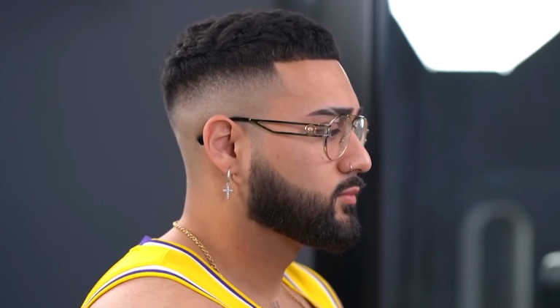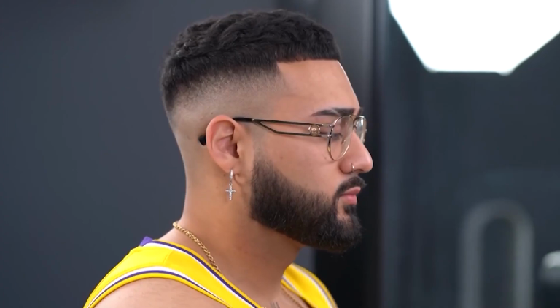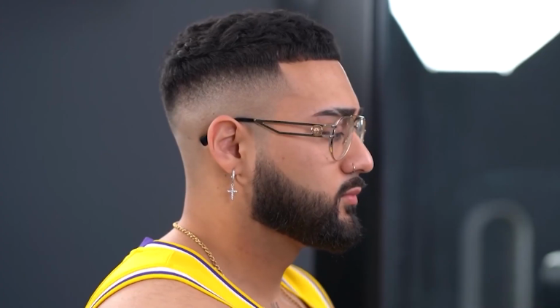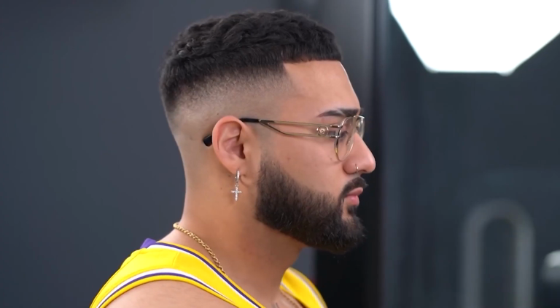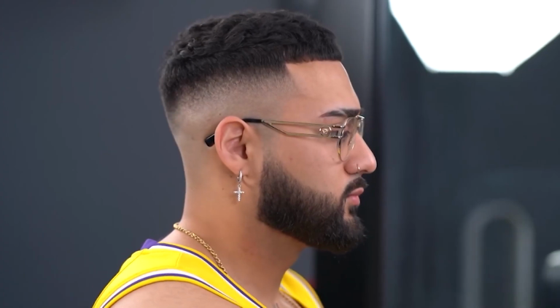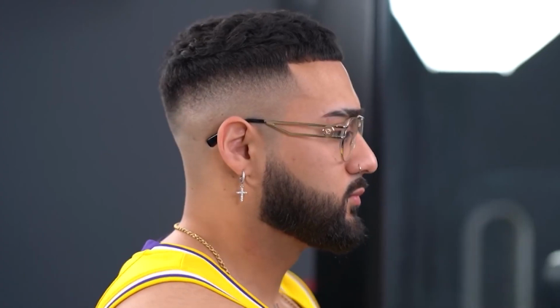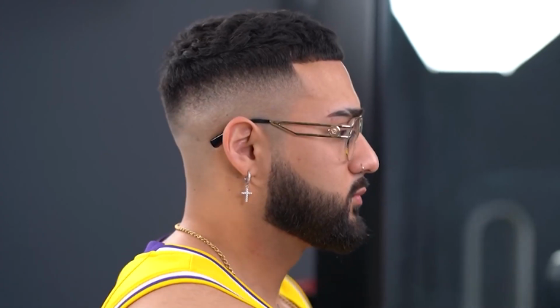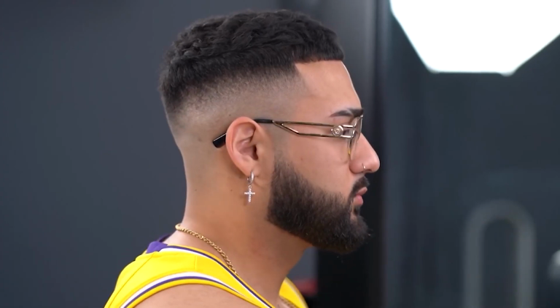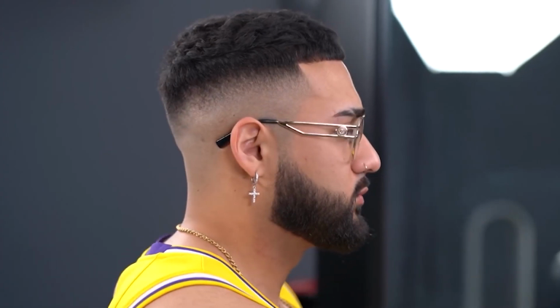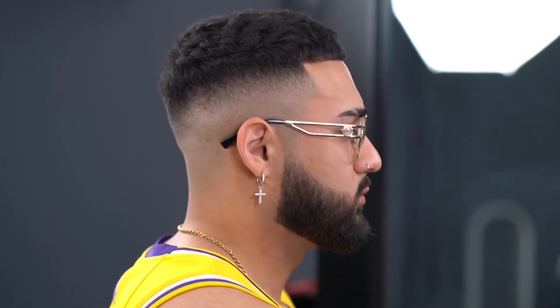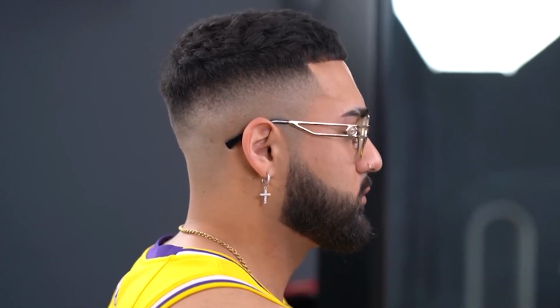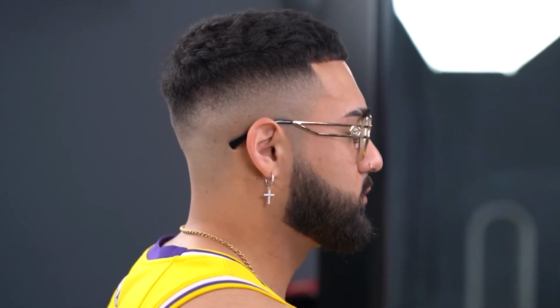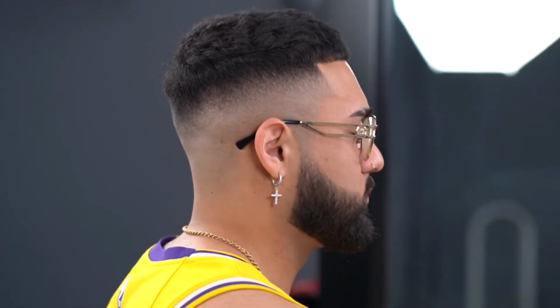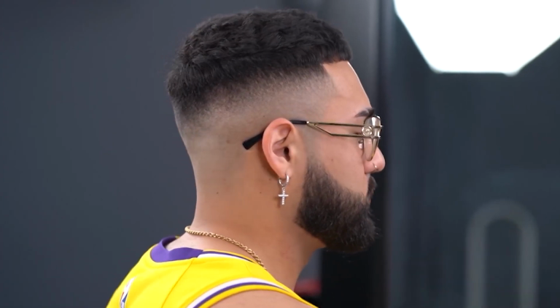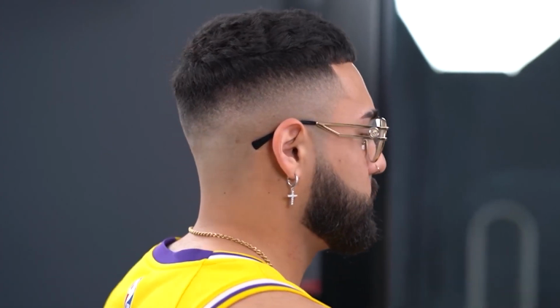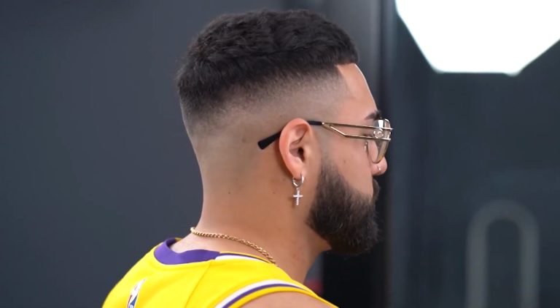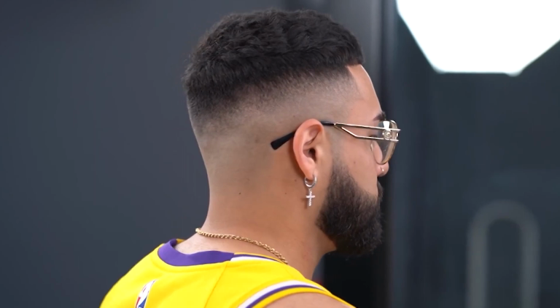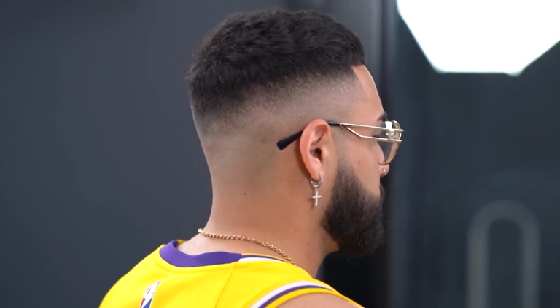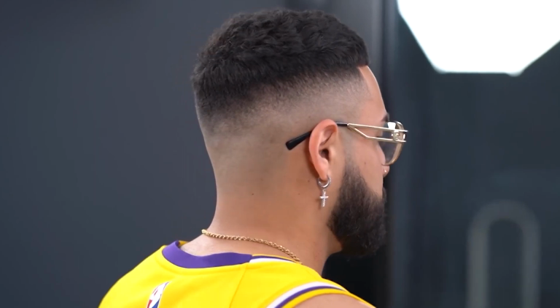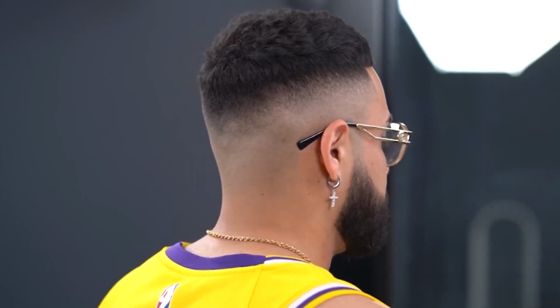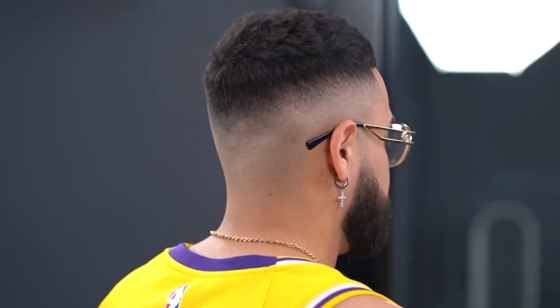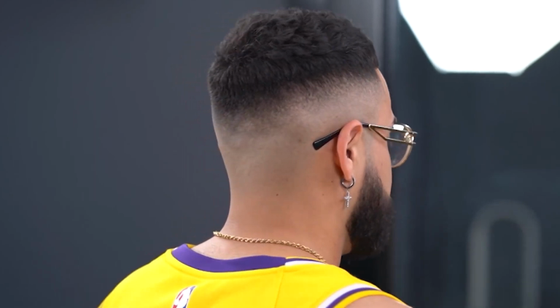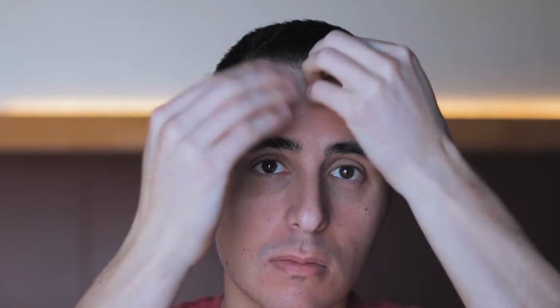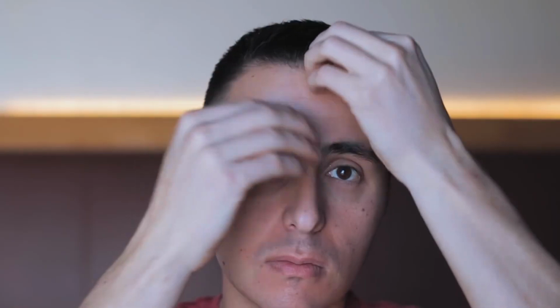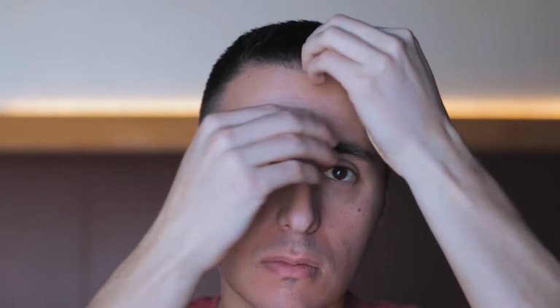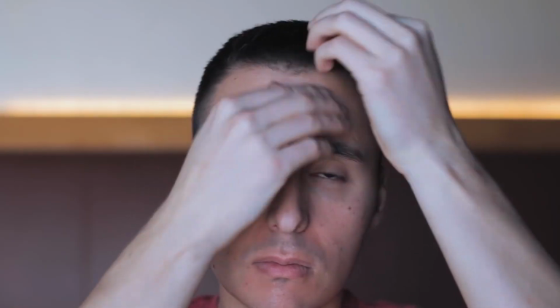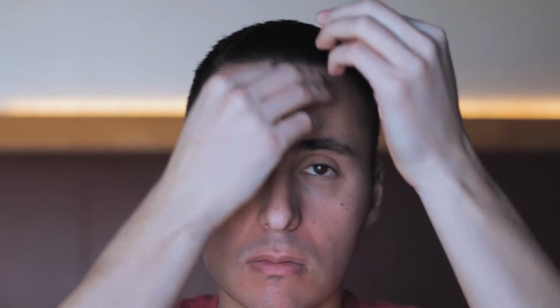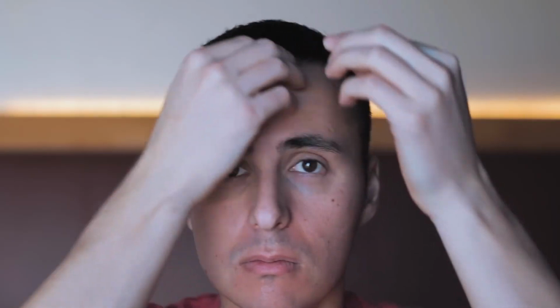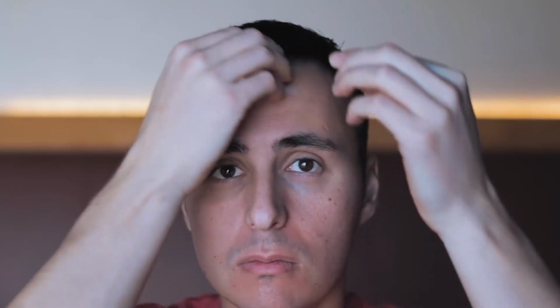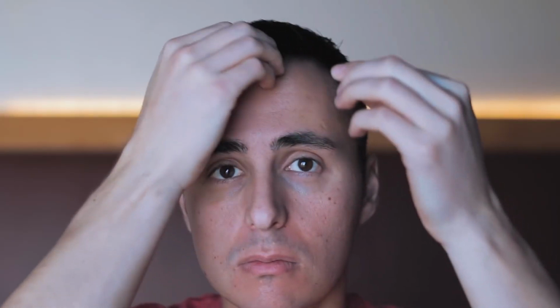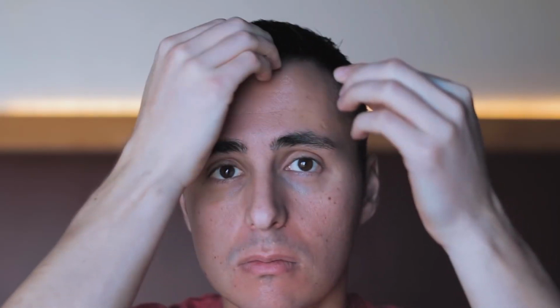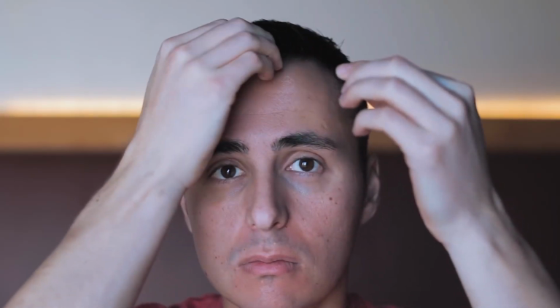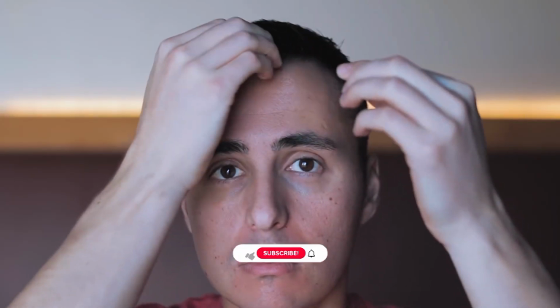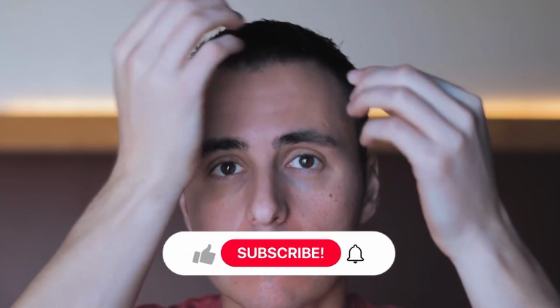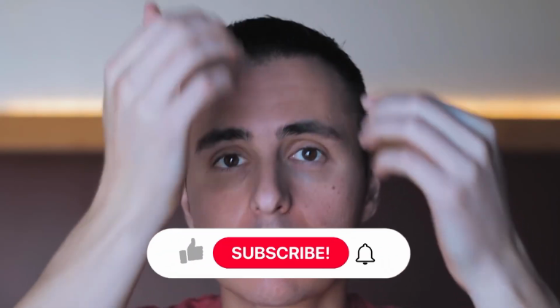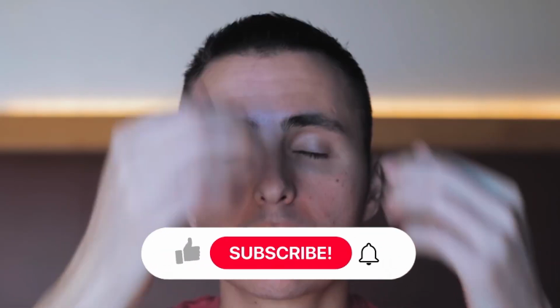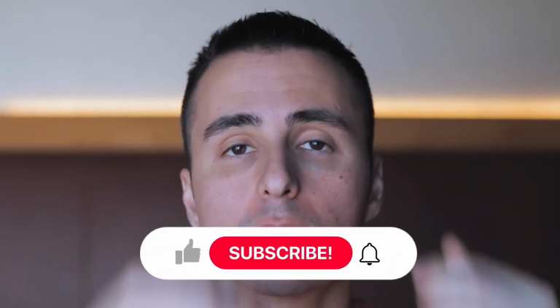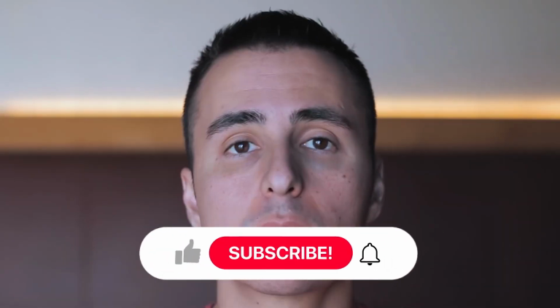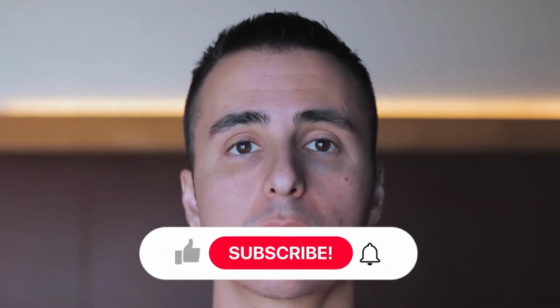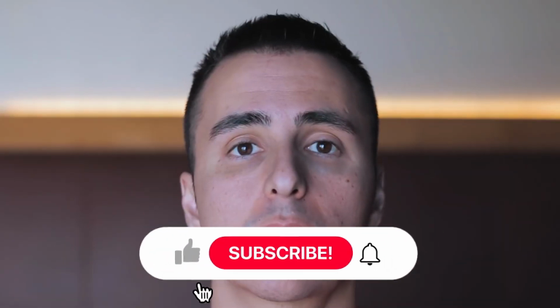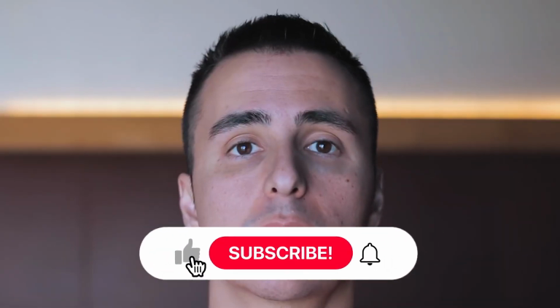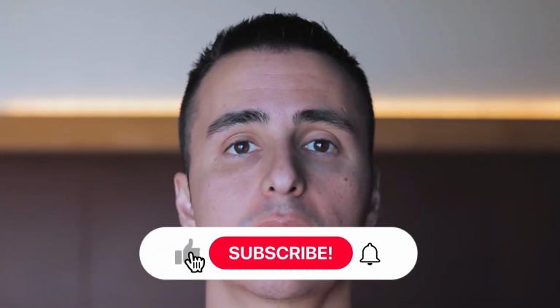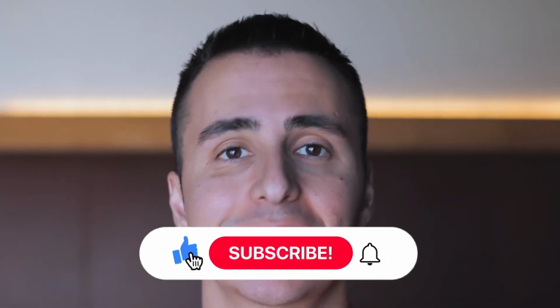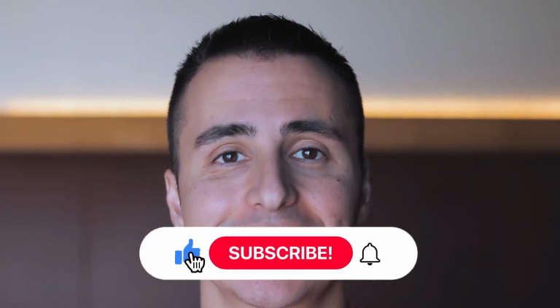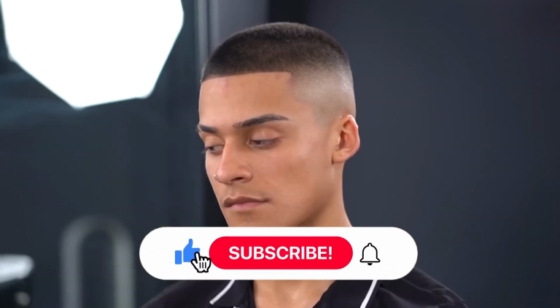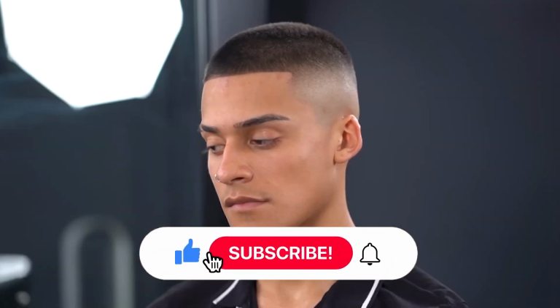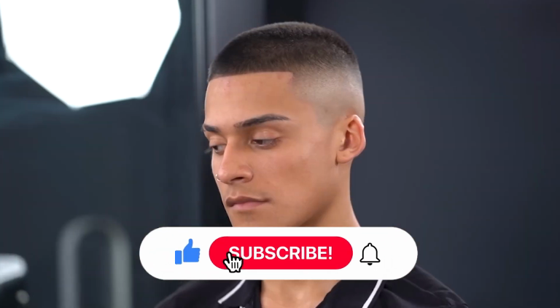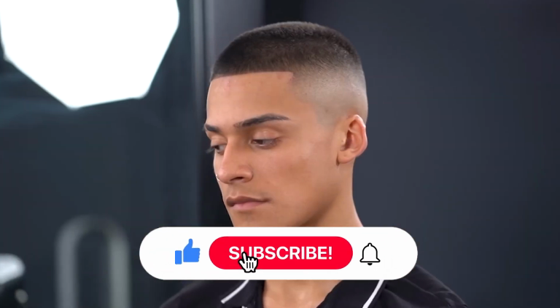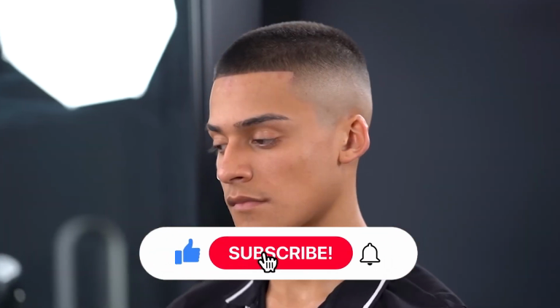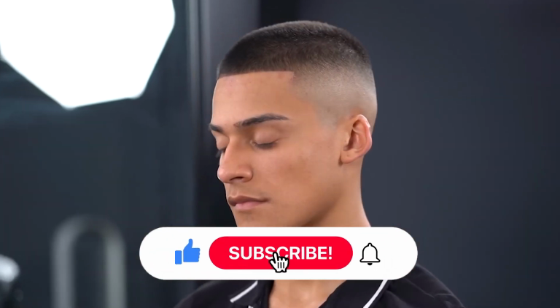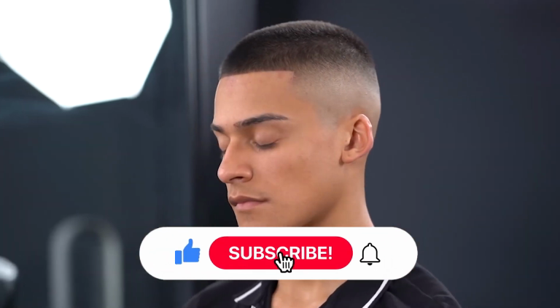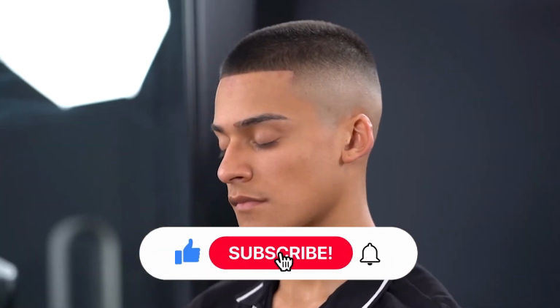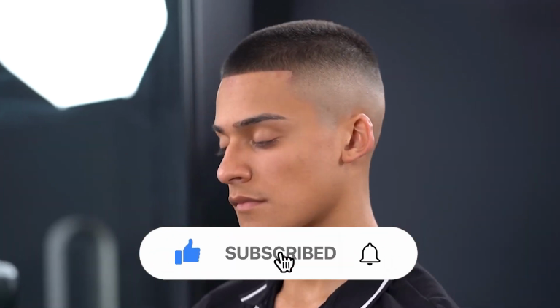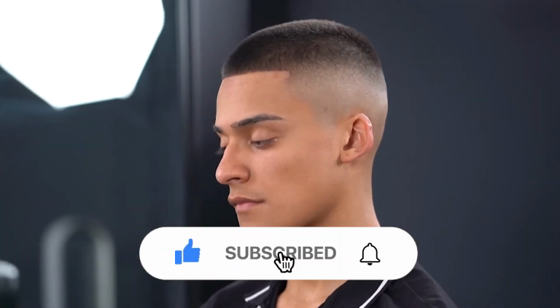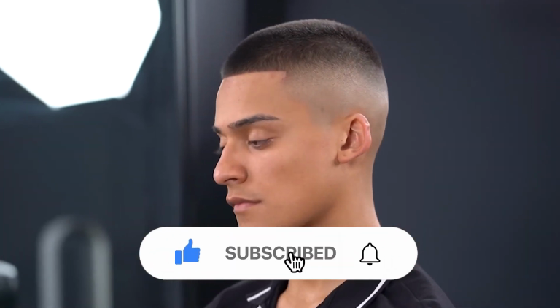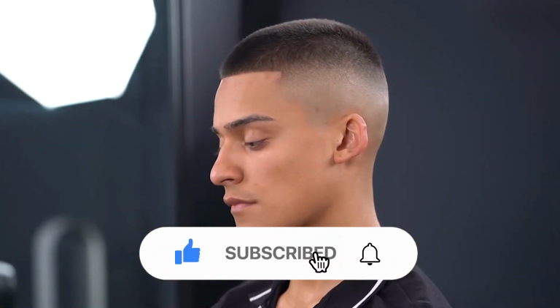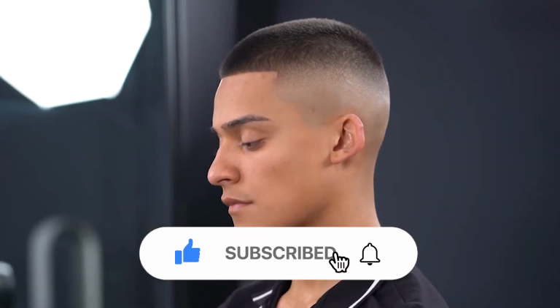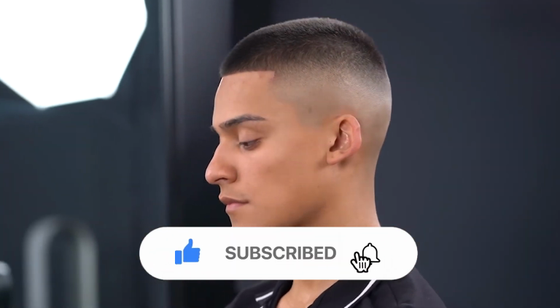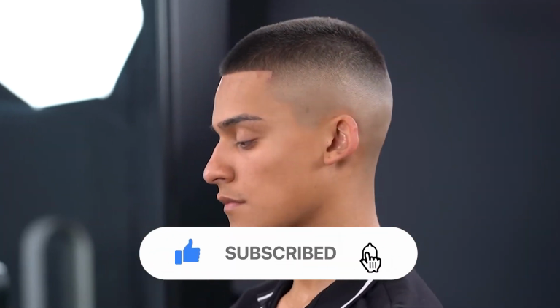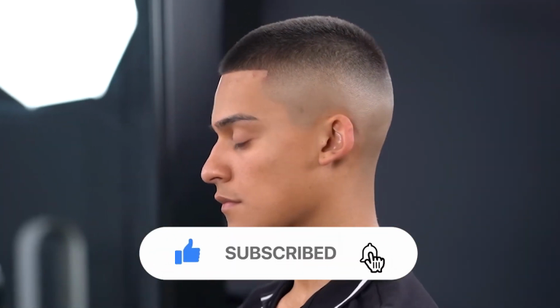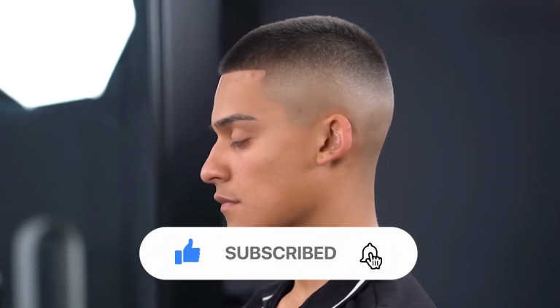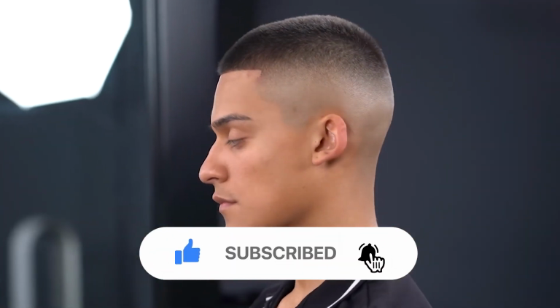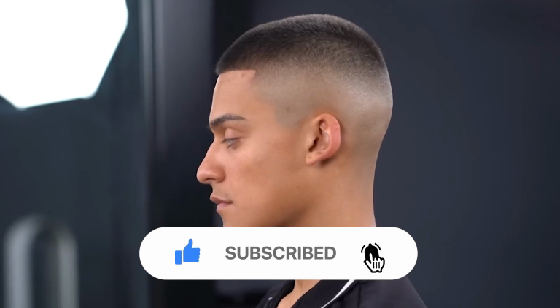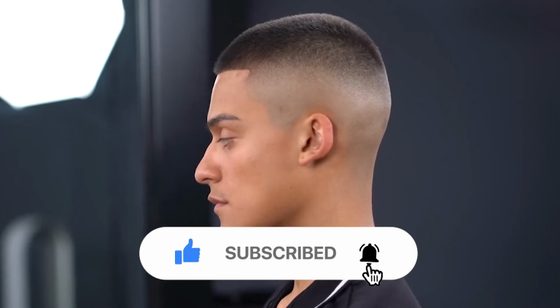I hope you enjoyed this video on how to make the right choice when it comes to buzz cuts. Make sure you subscribe for much more.